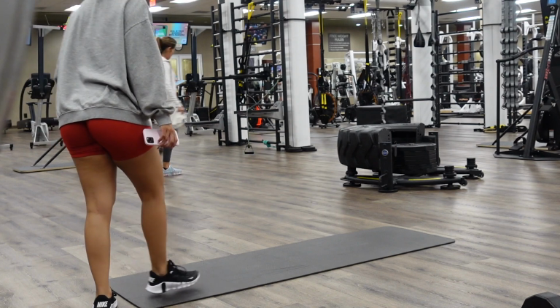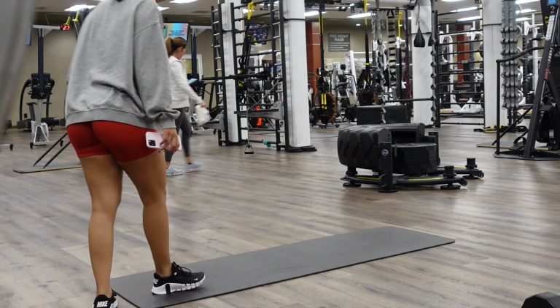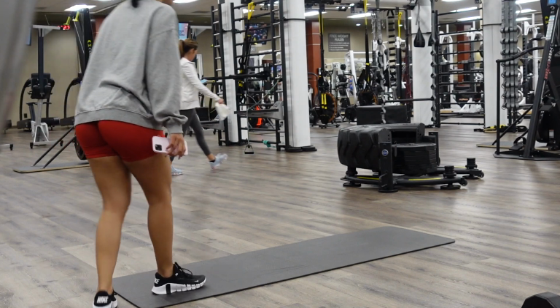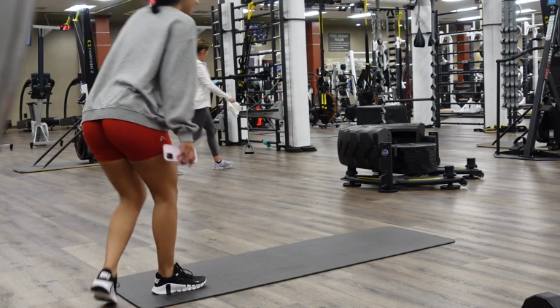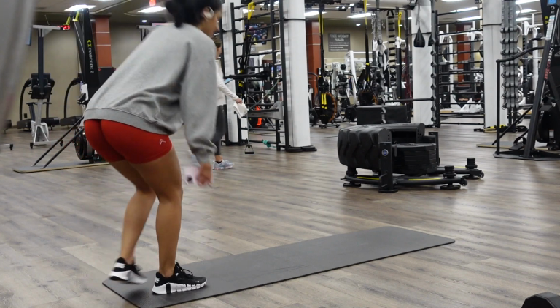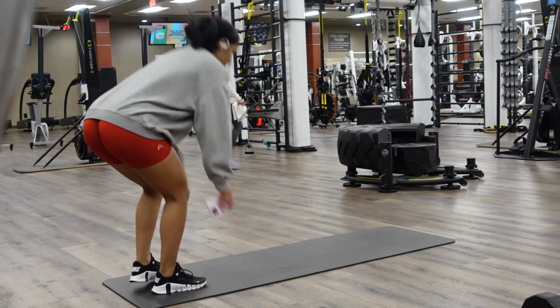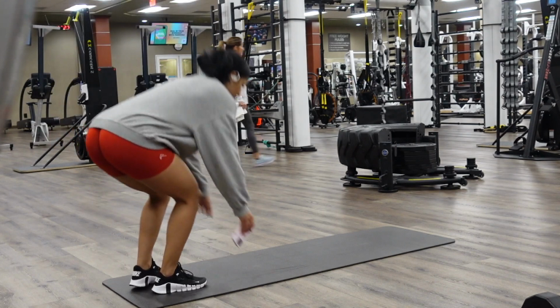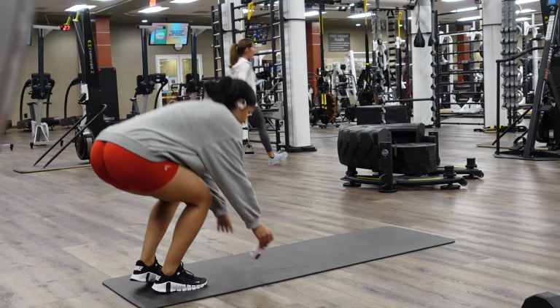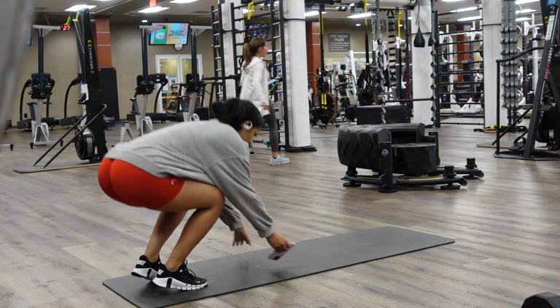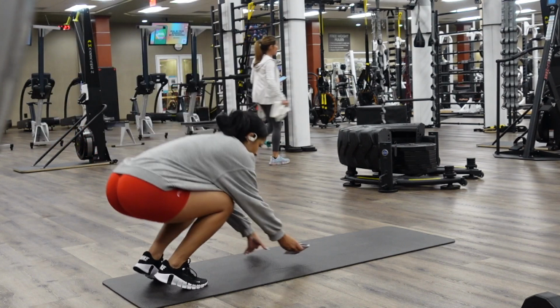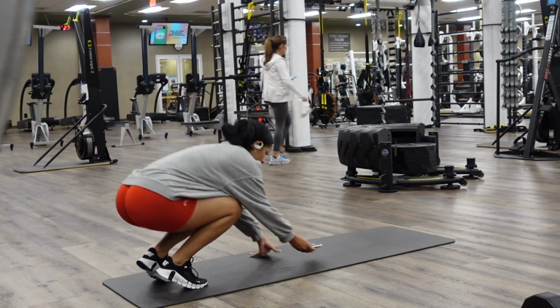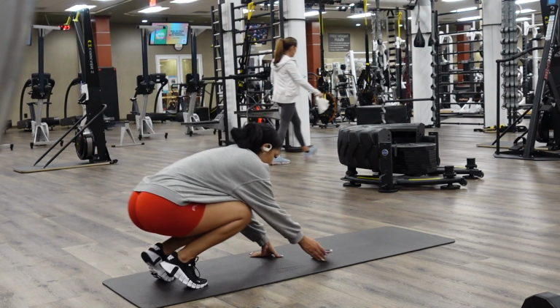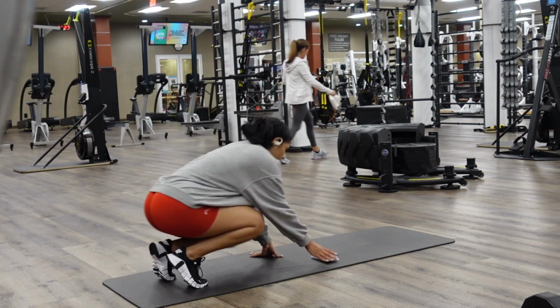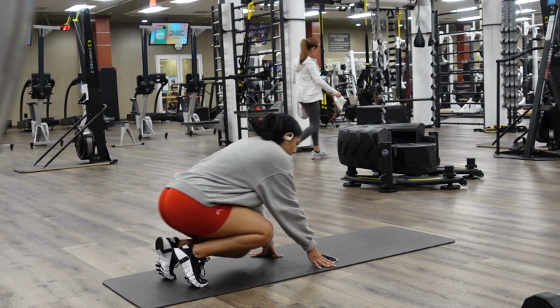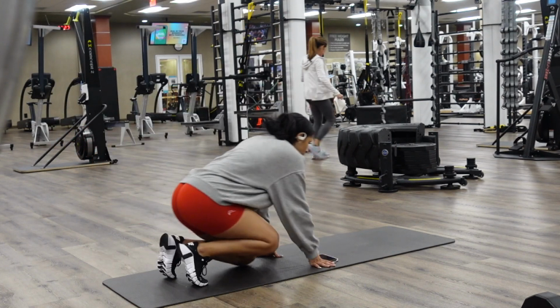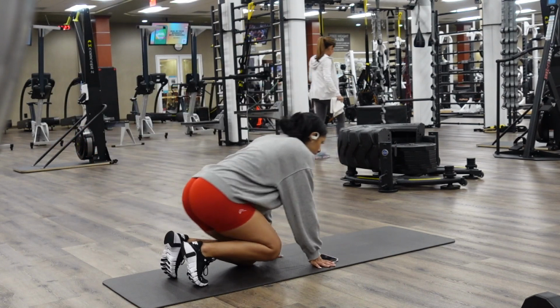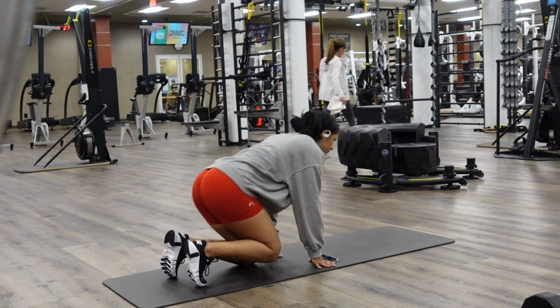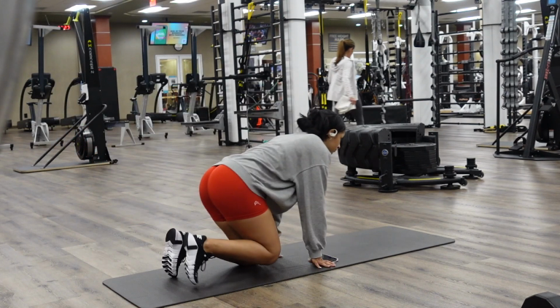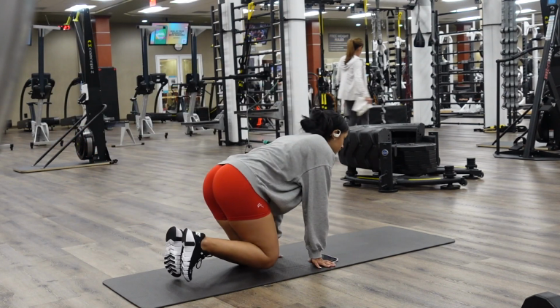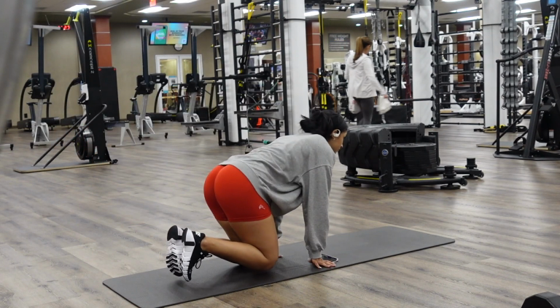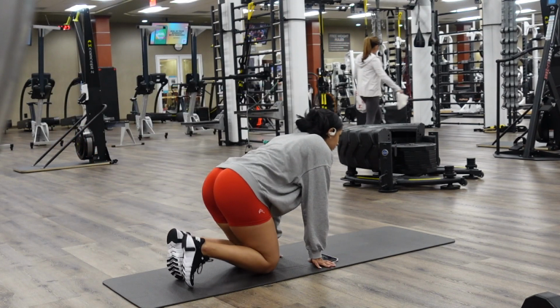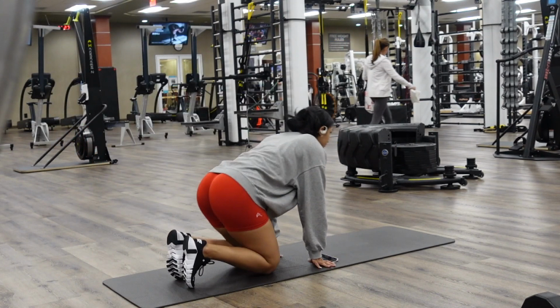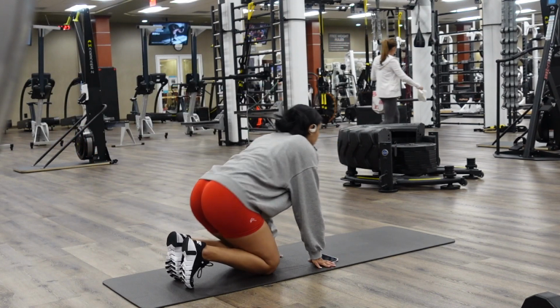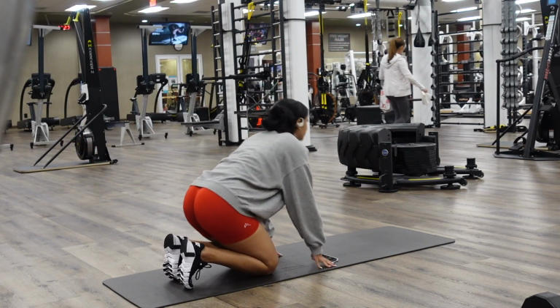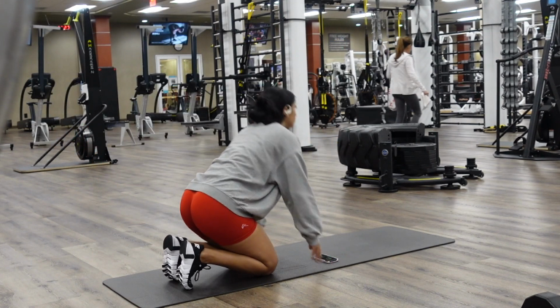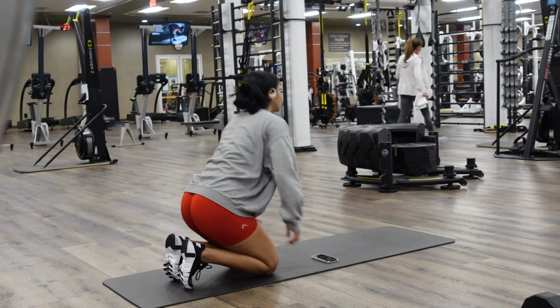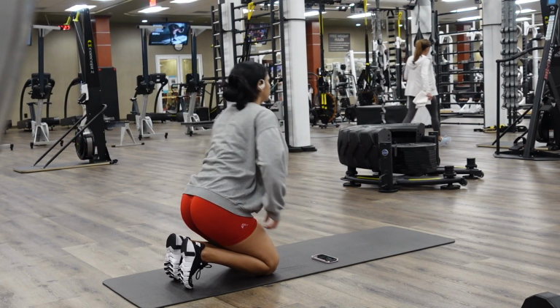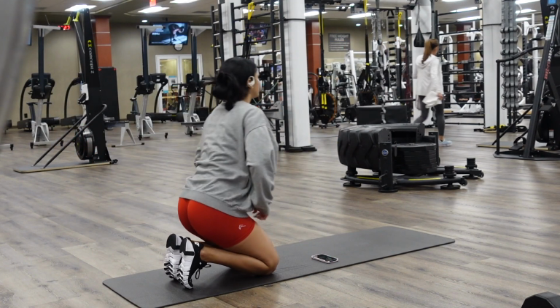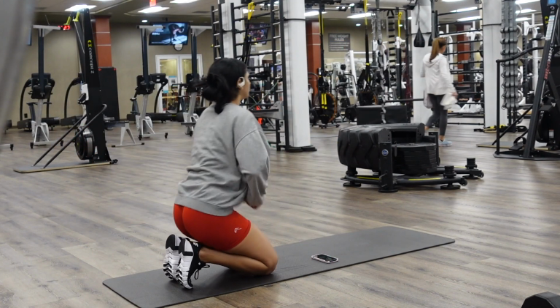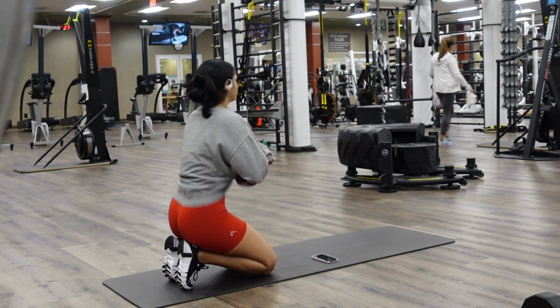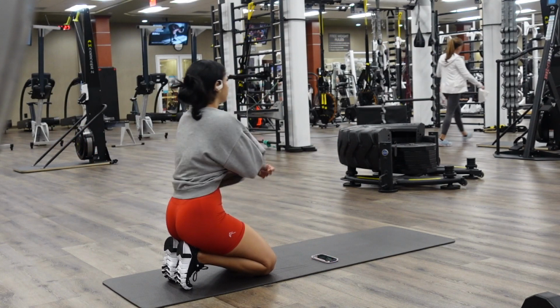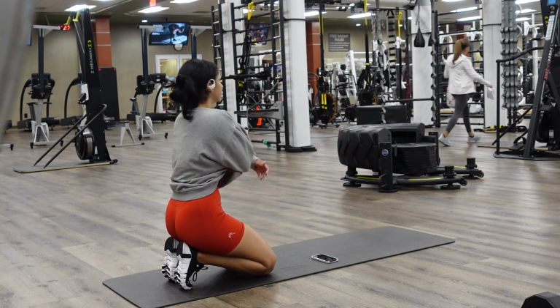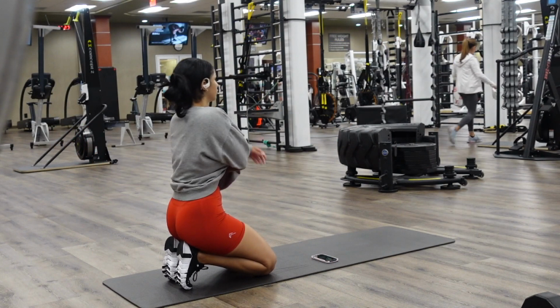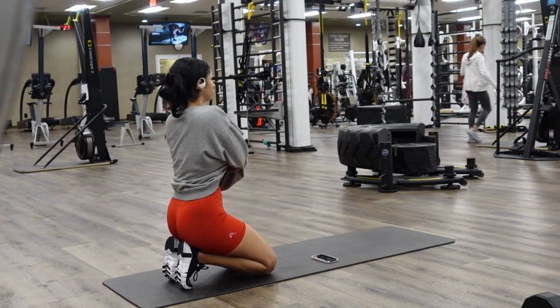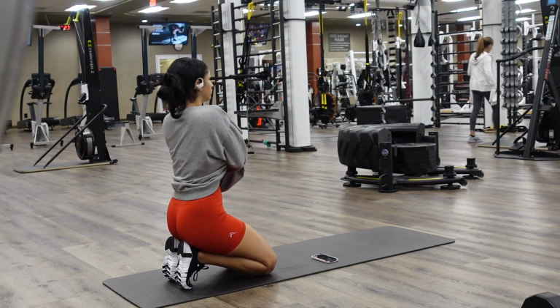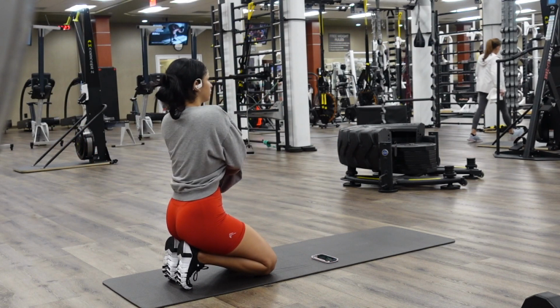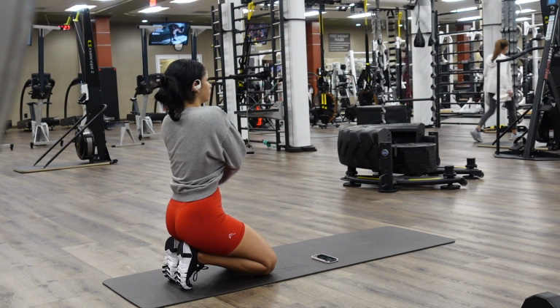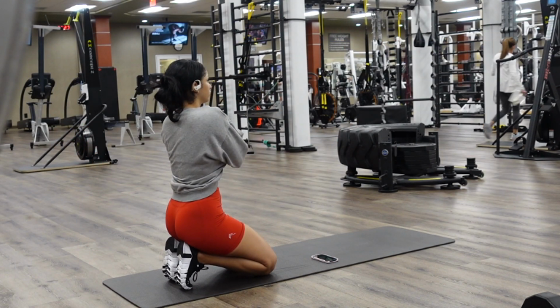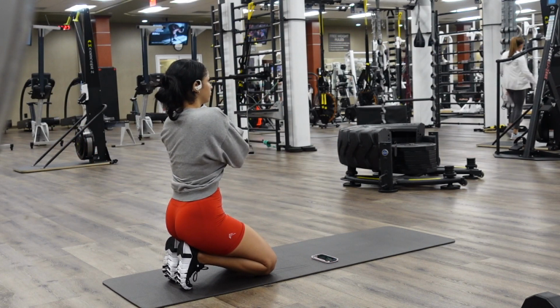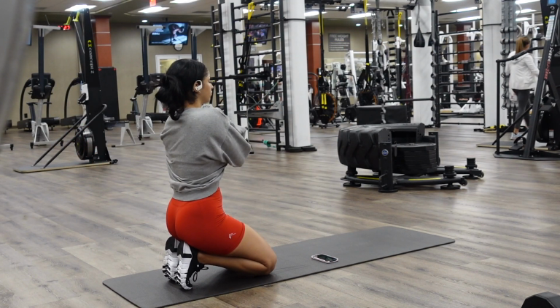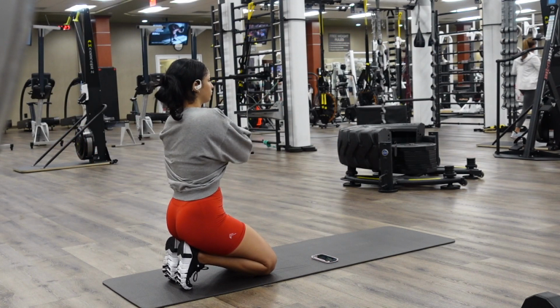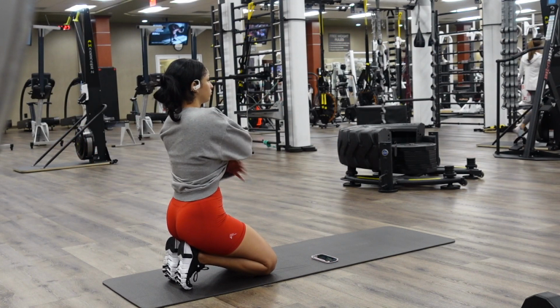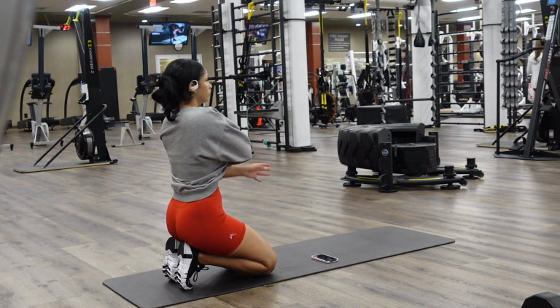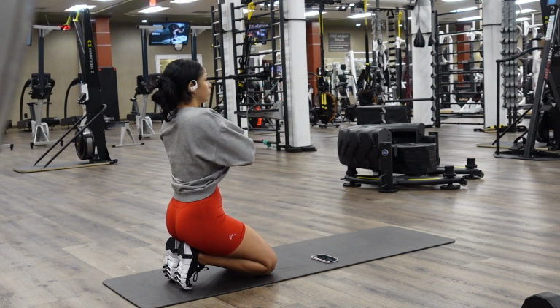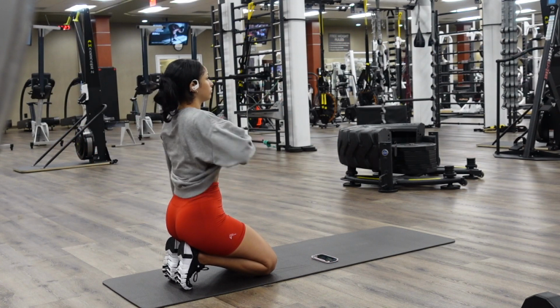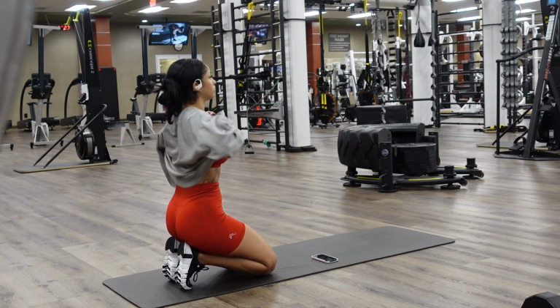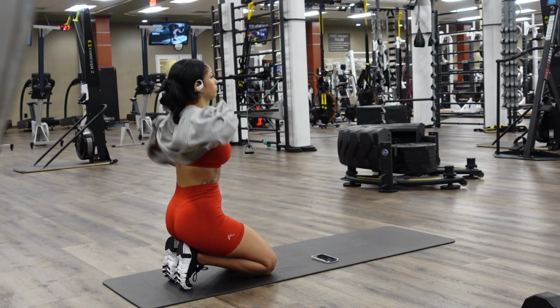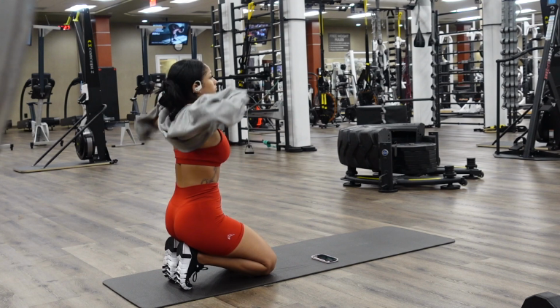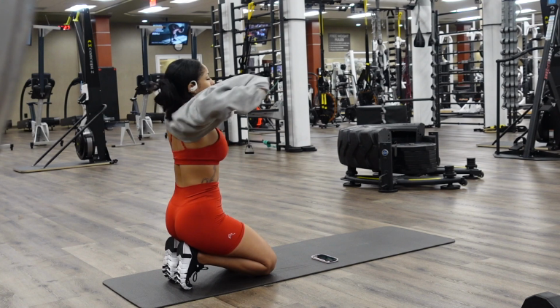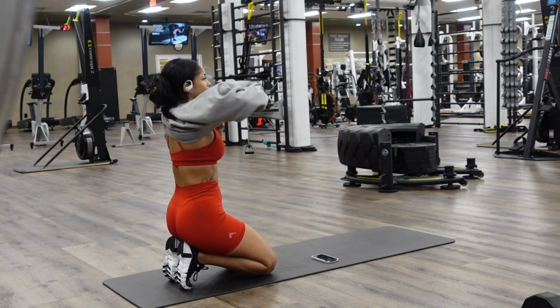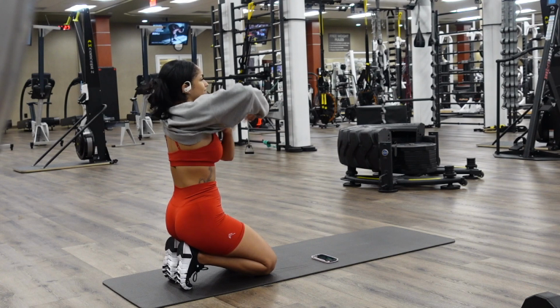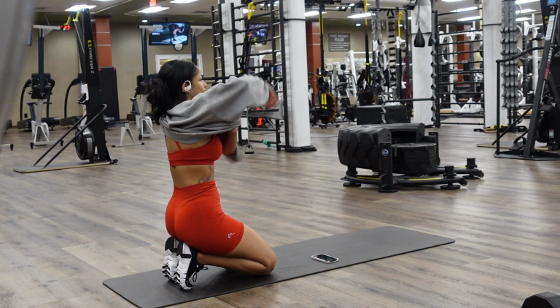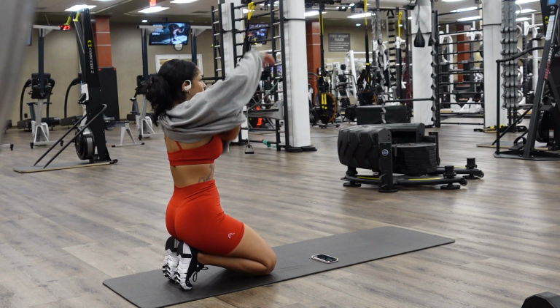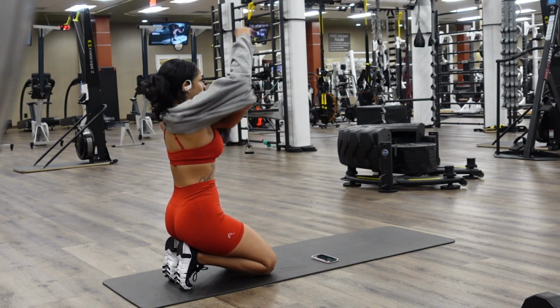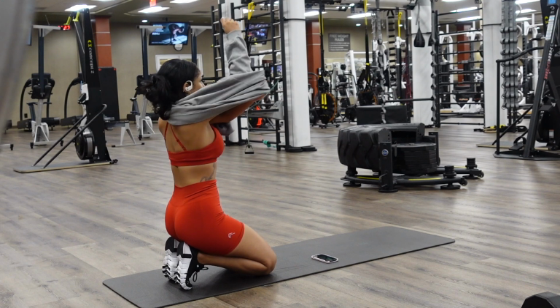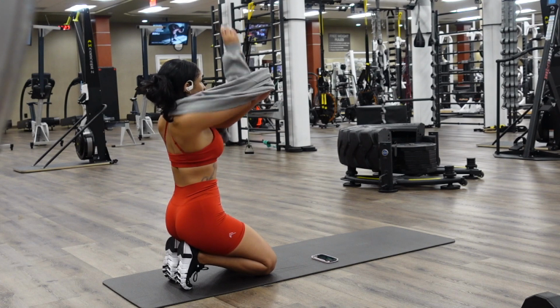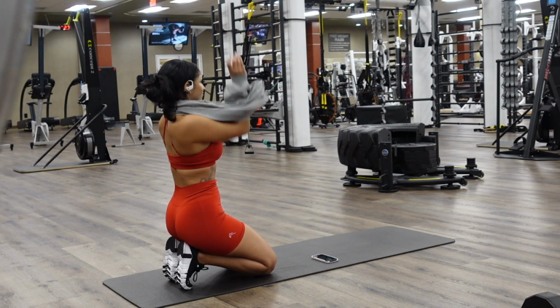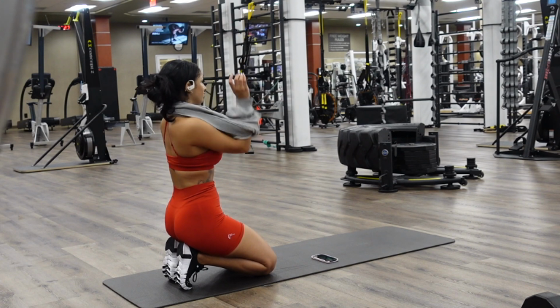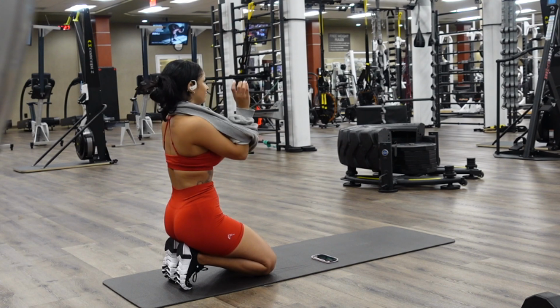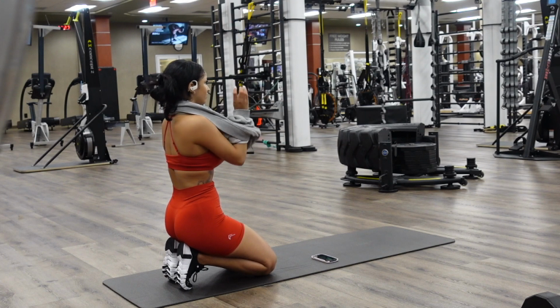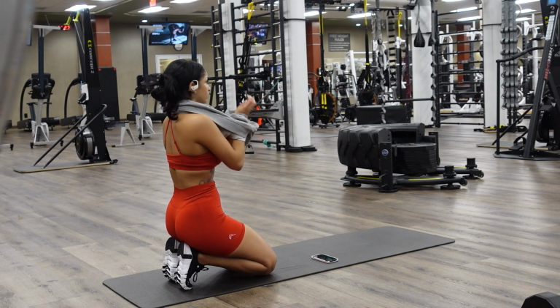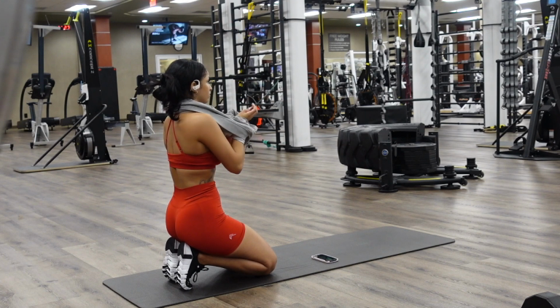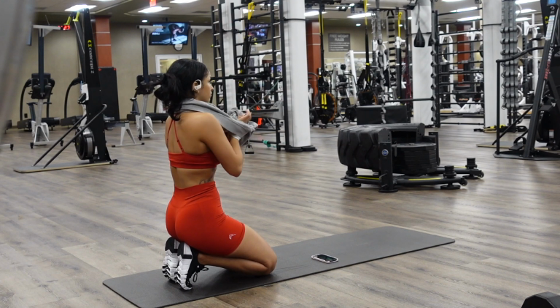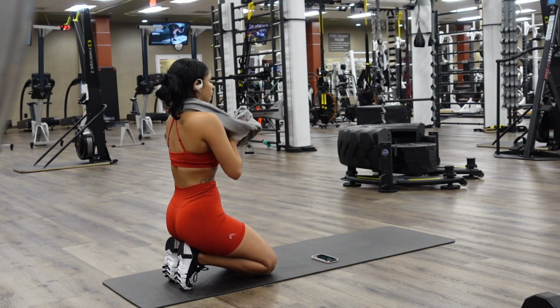Hi you guys, and welcome to today's video. As you see by the title, this is an ab and stretch workout.